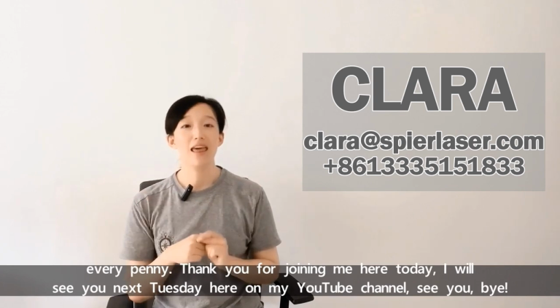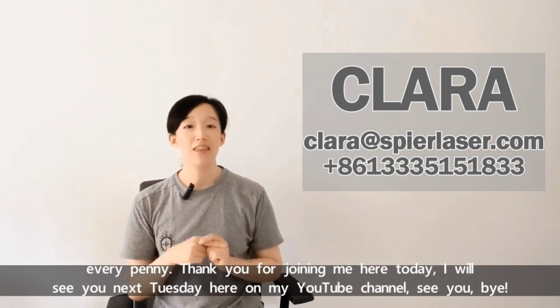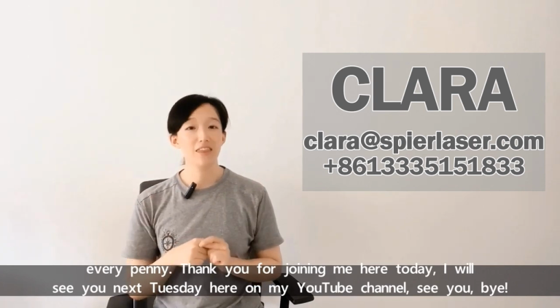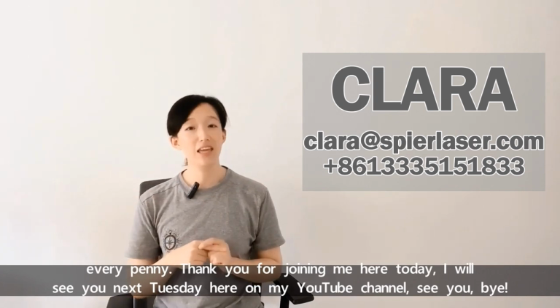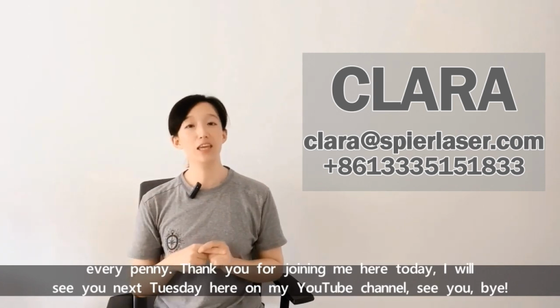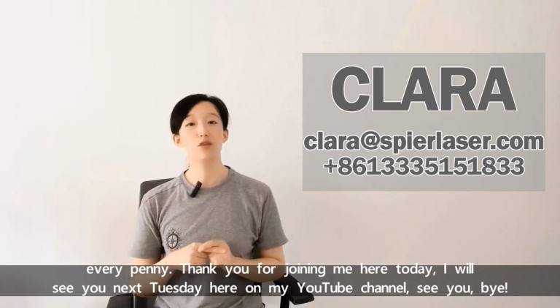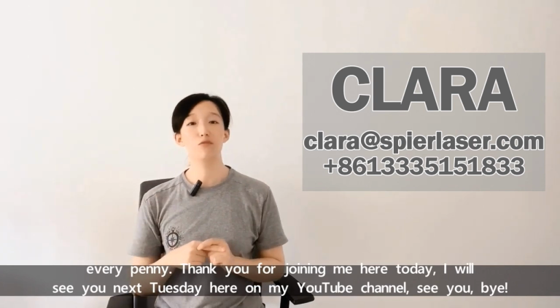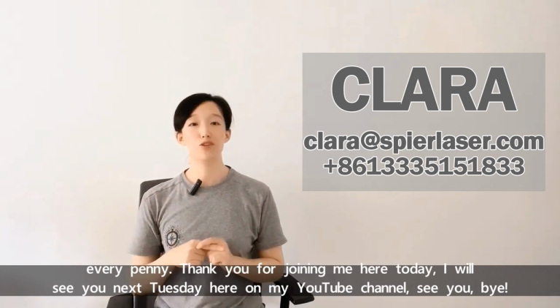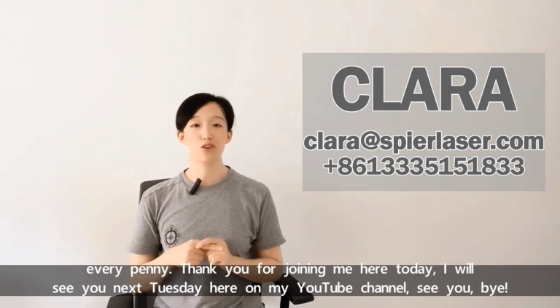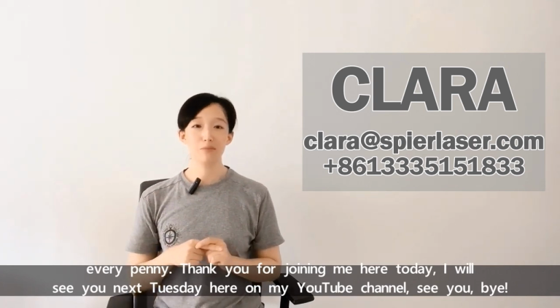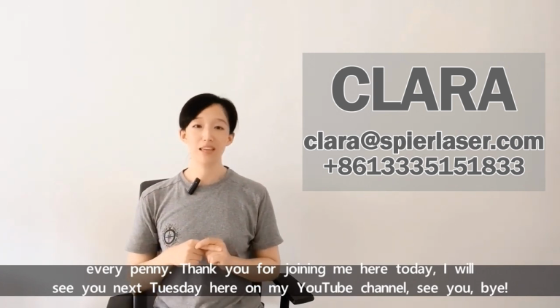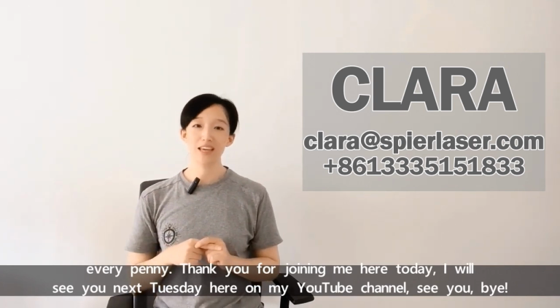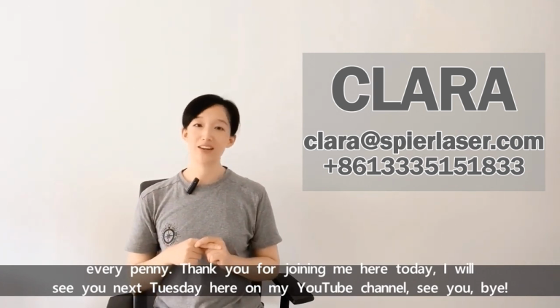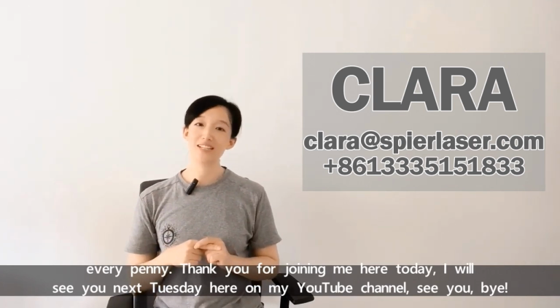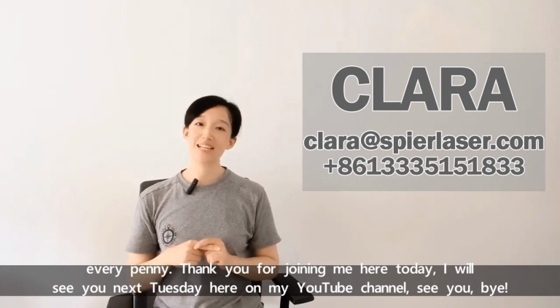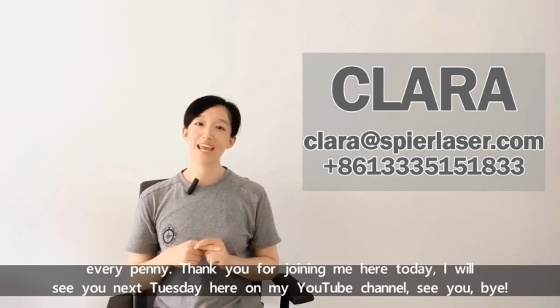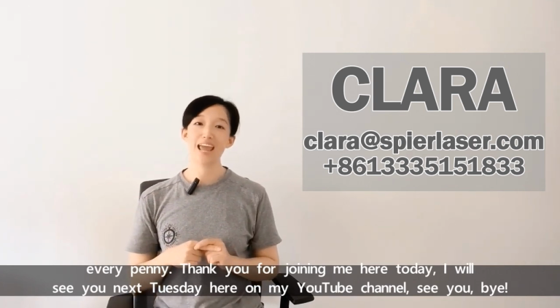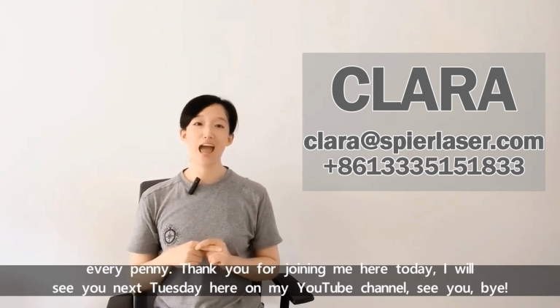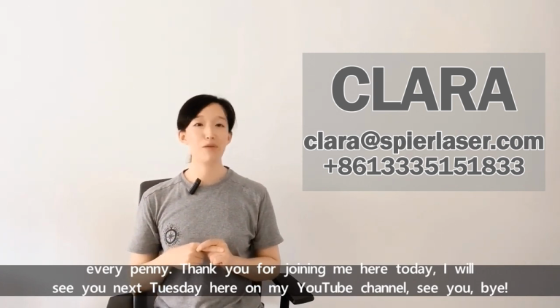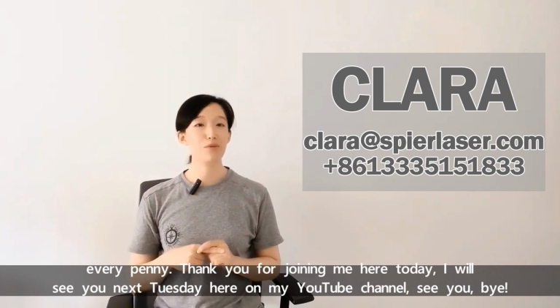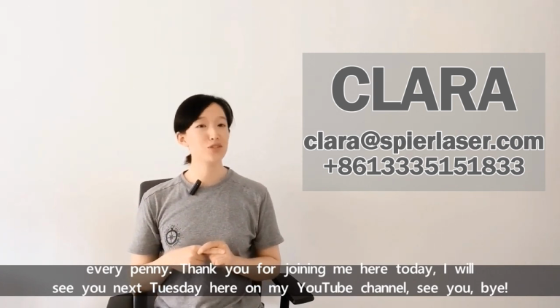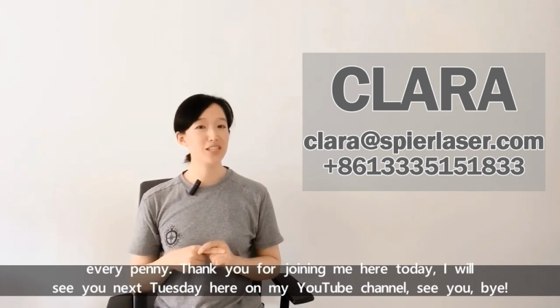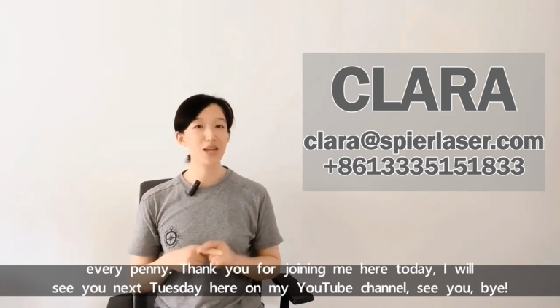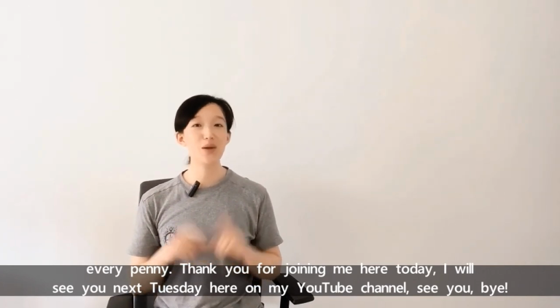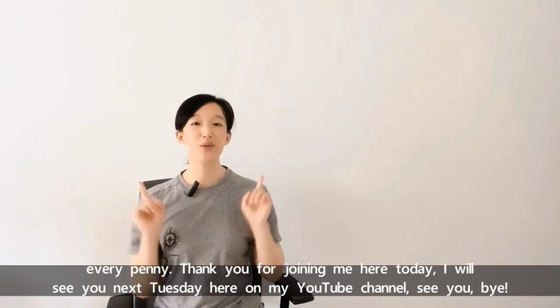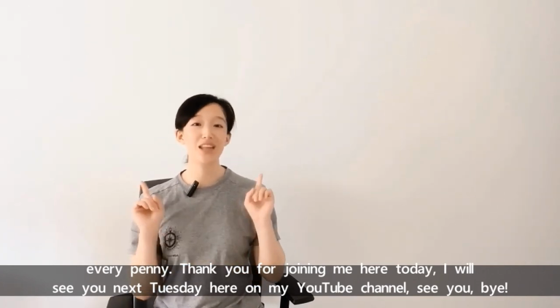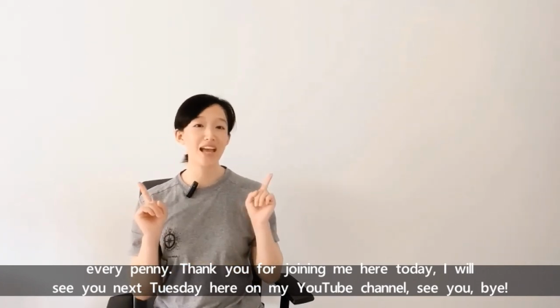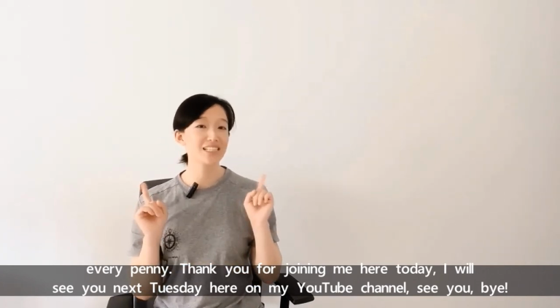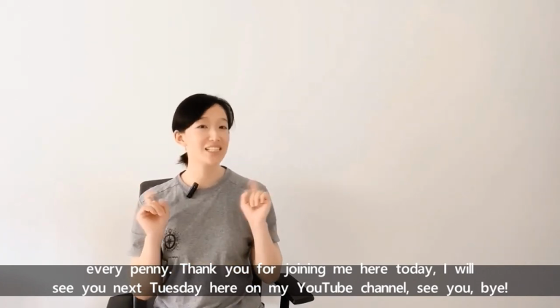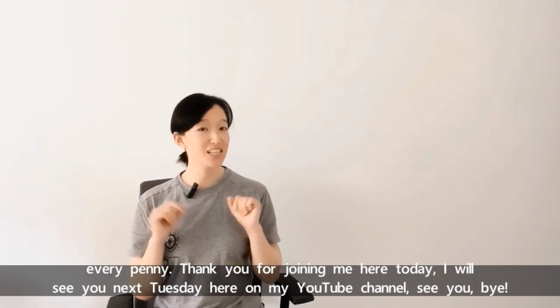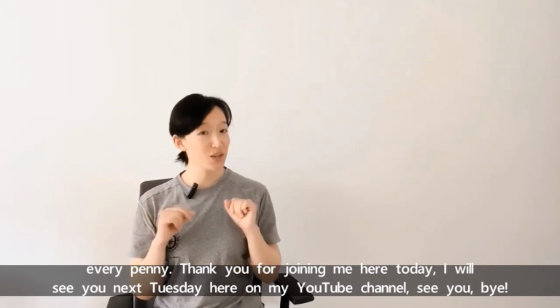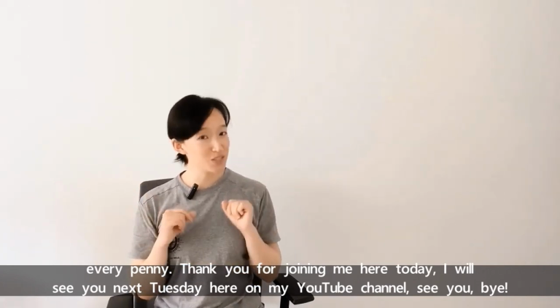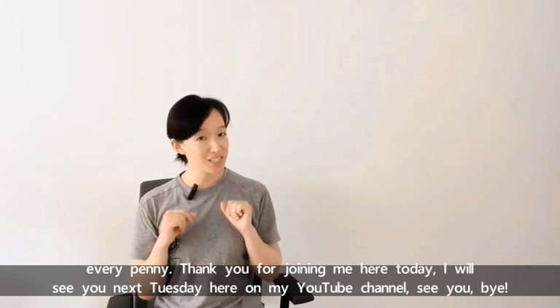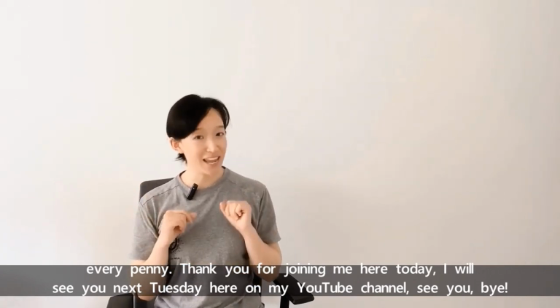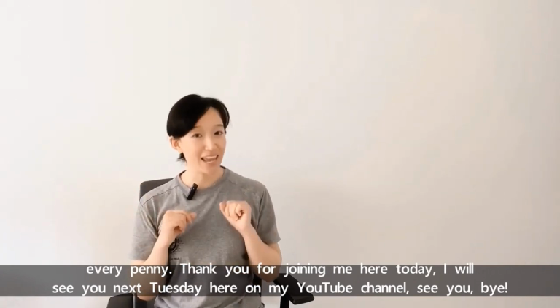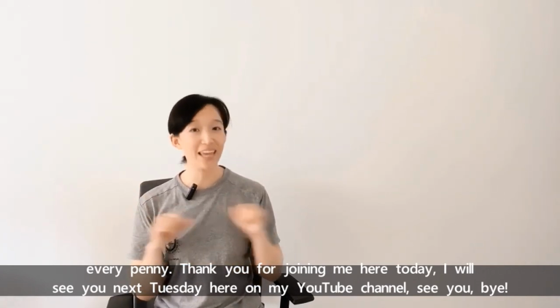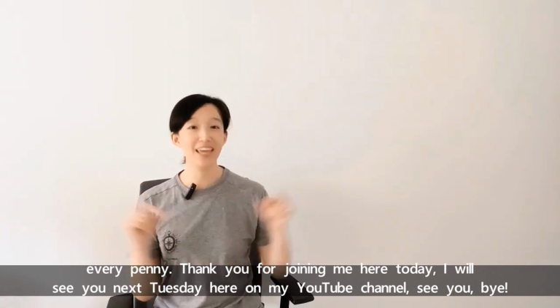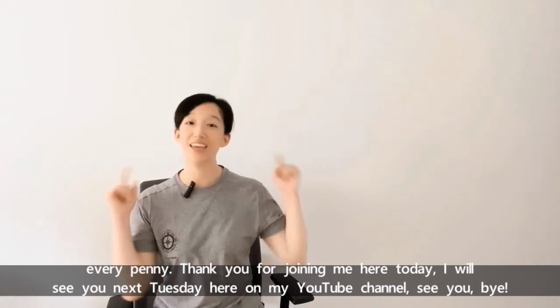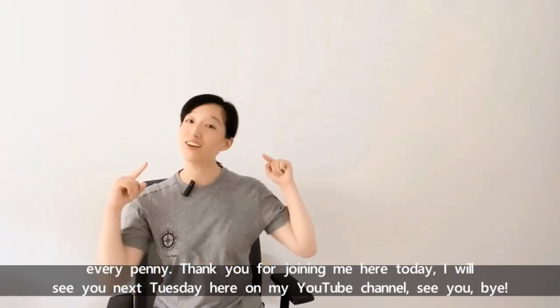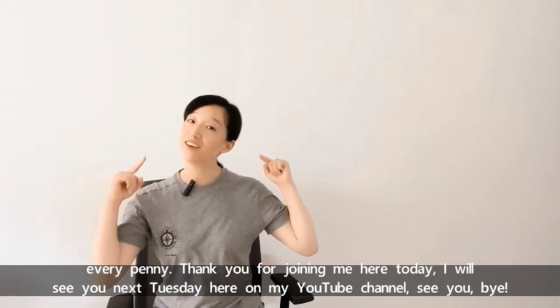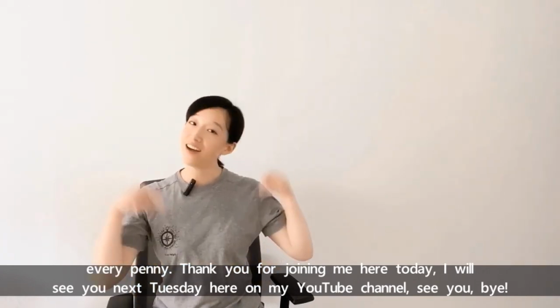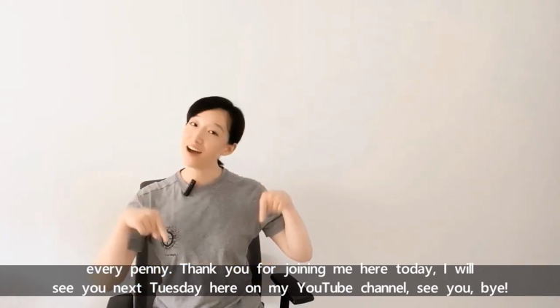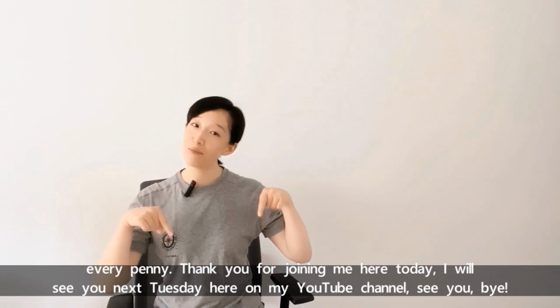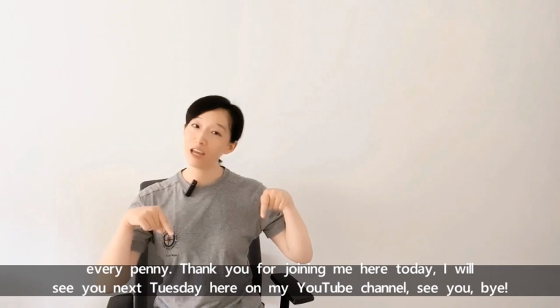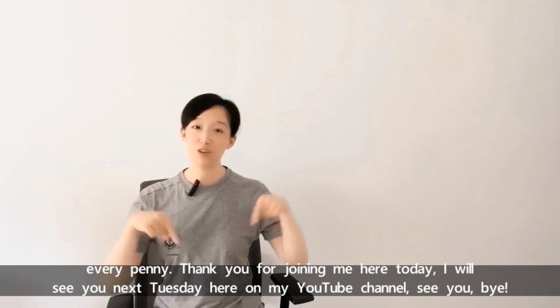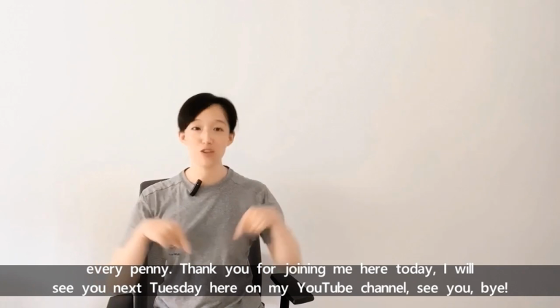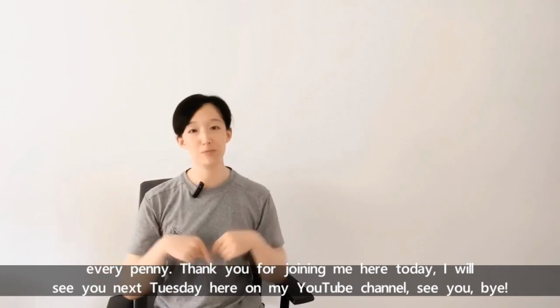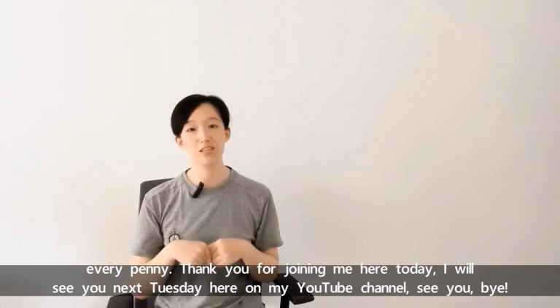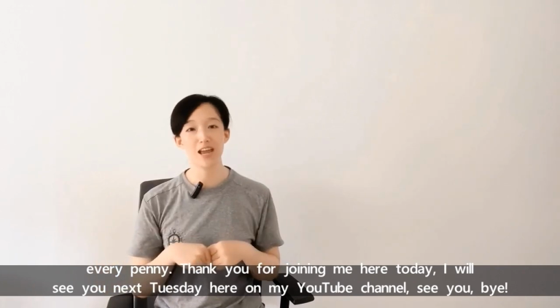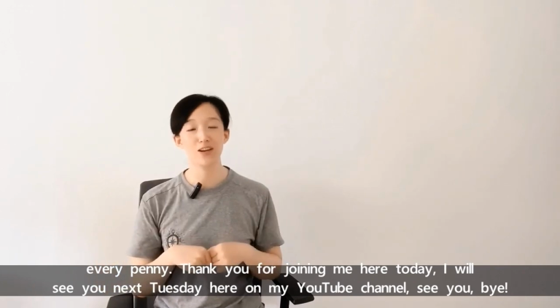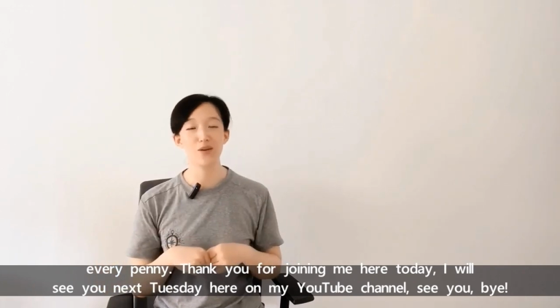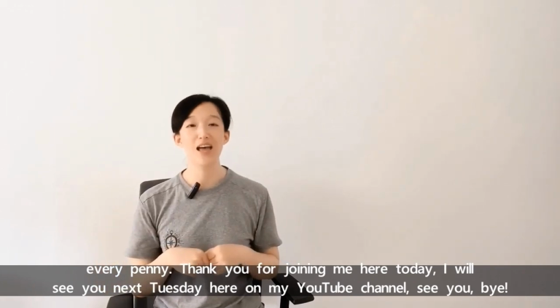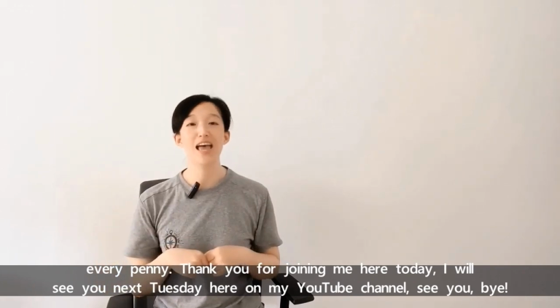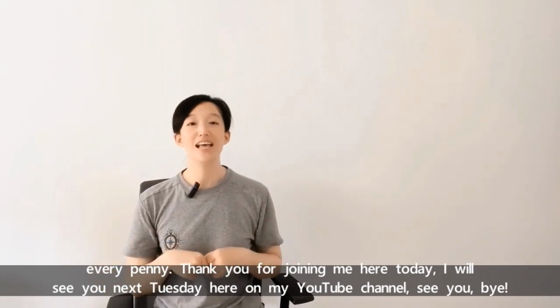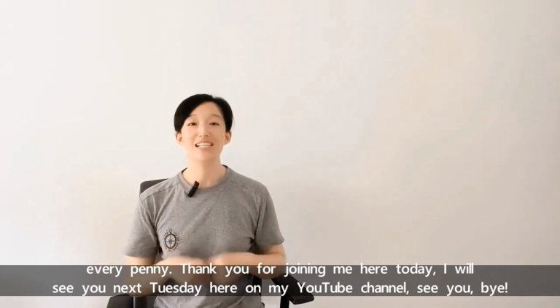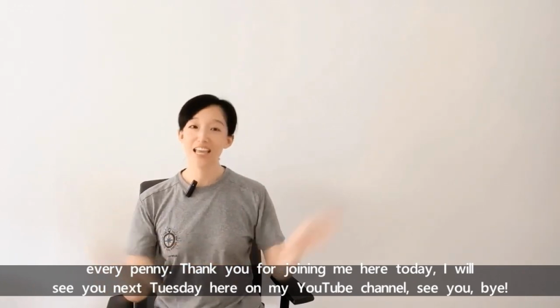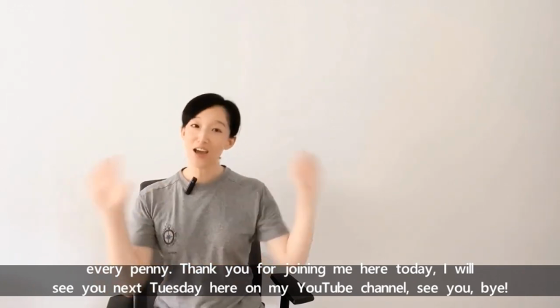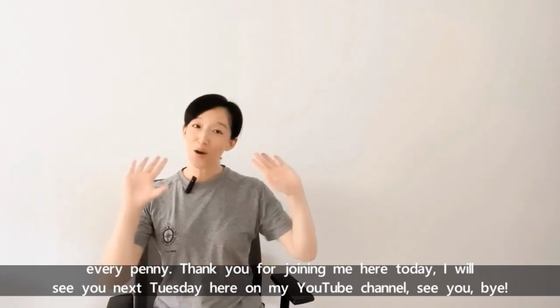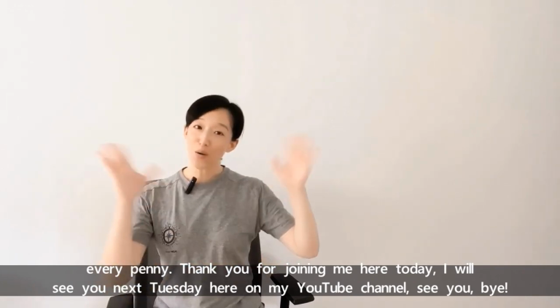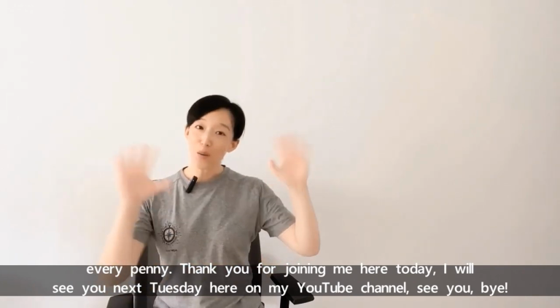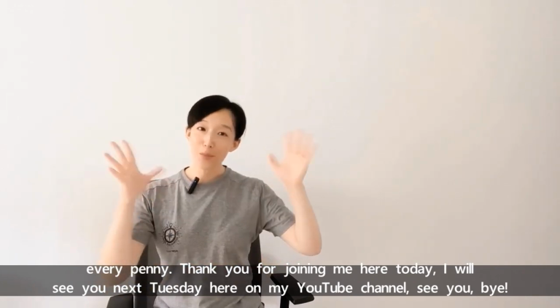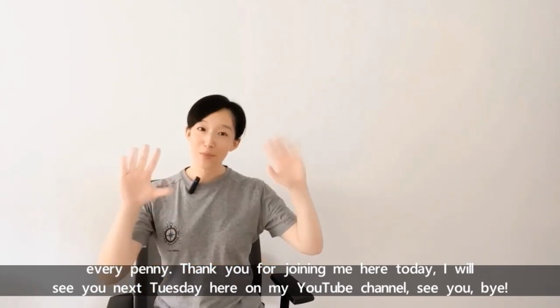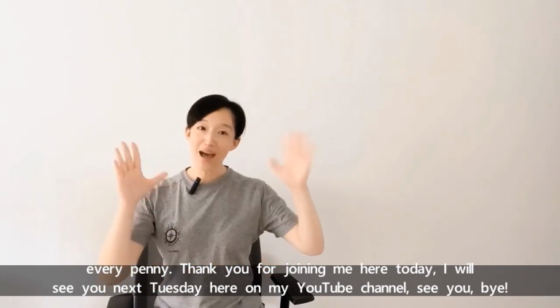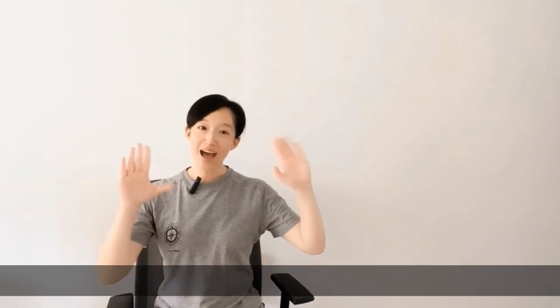Thank you for joining me here today. I will see you next Tuesday here on my YouTube channel. See you all. Bye.